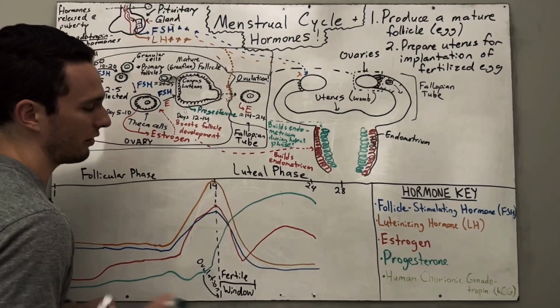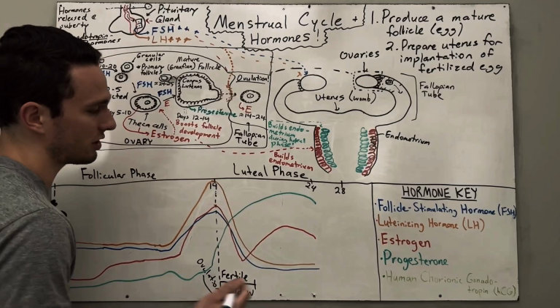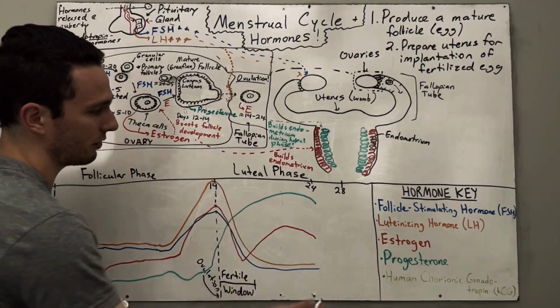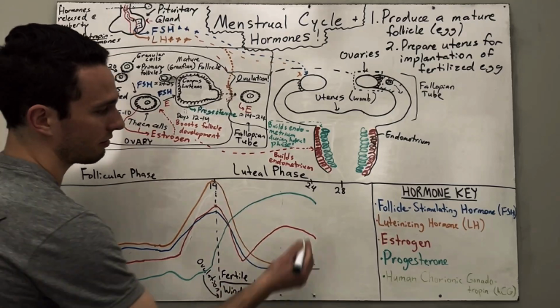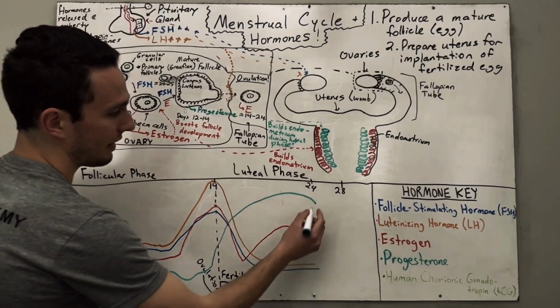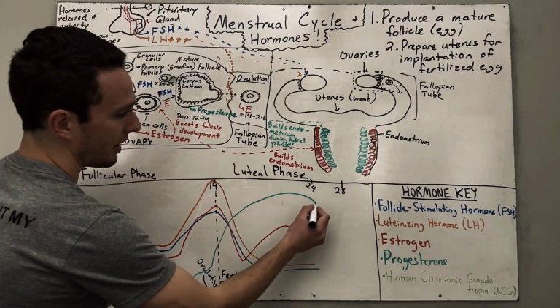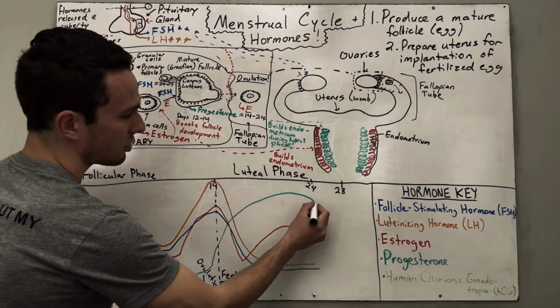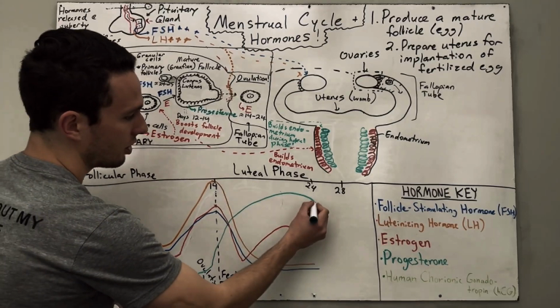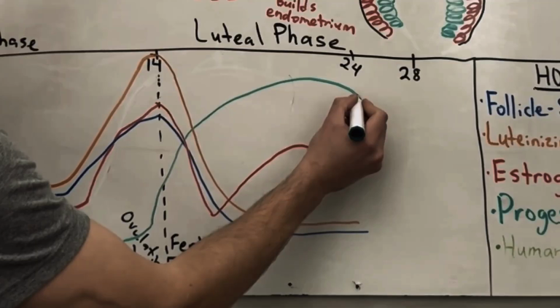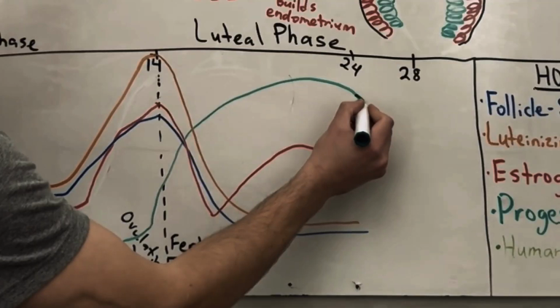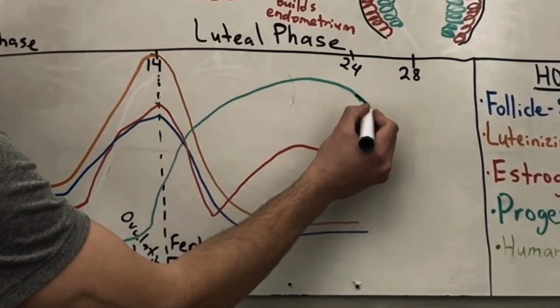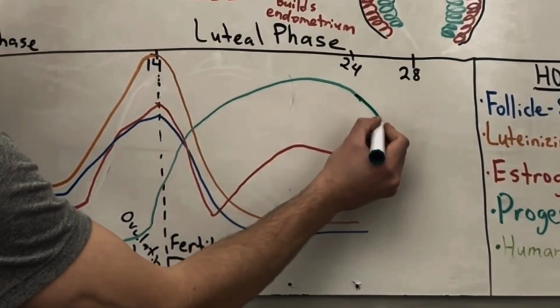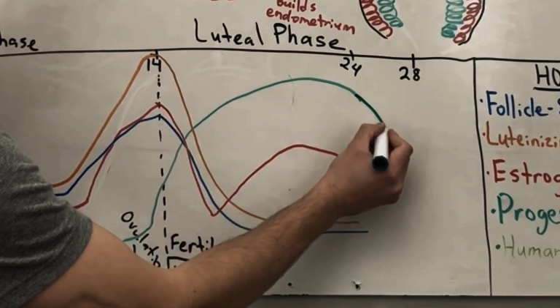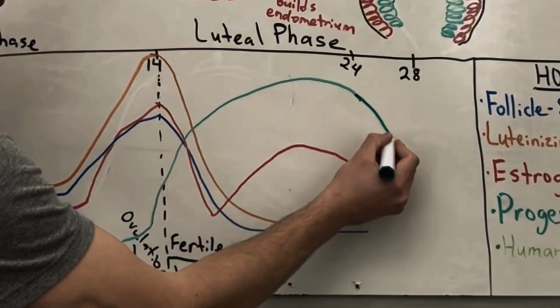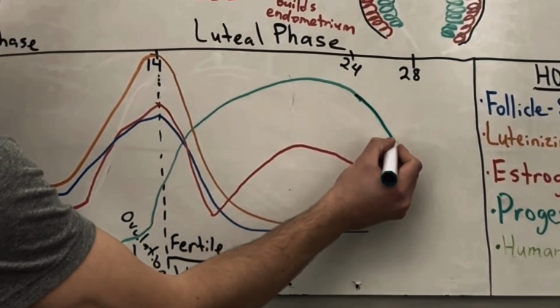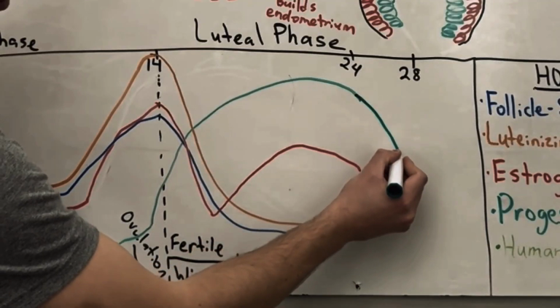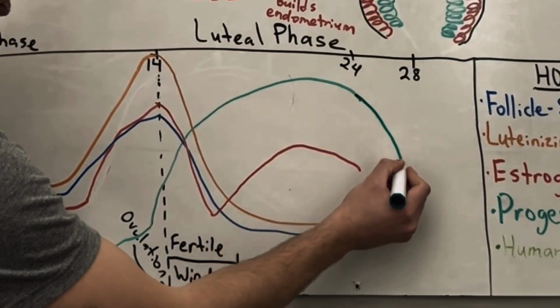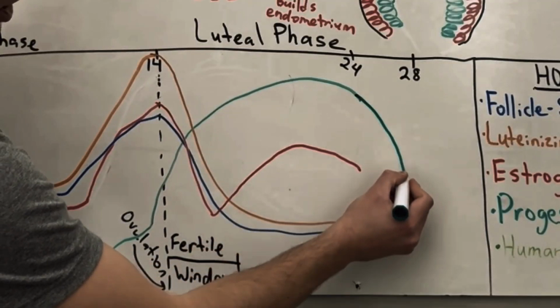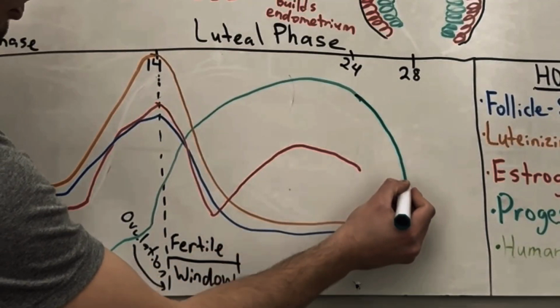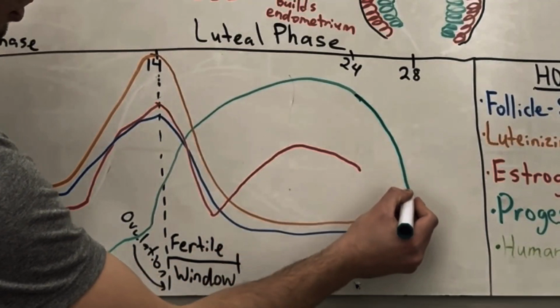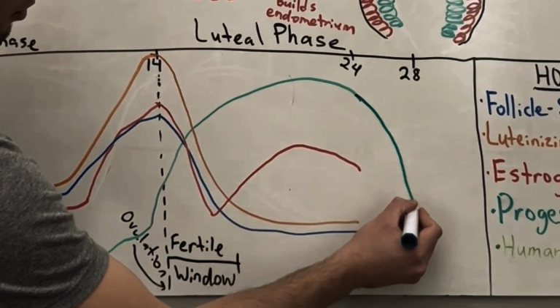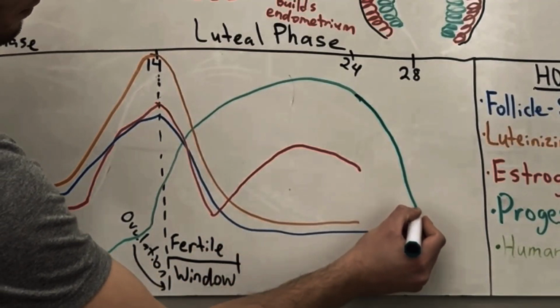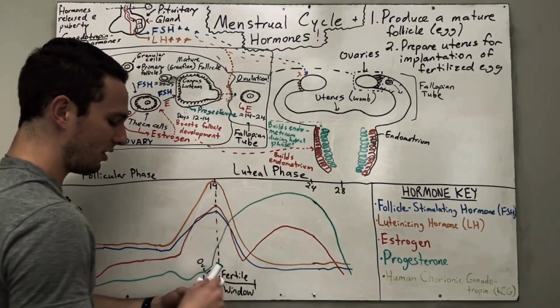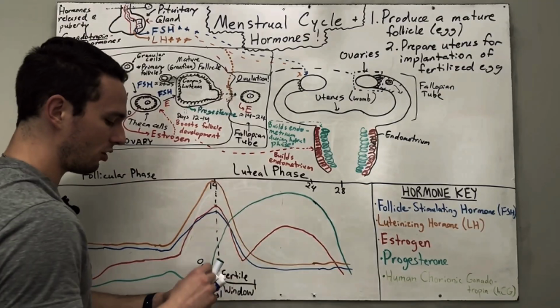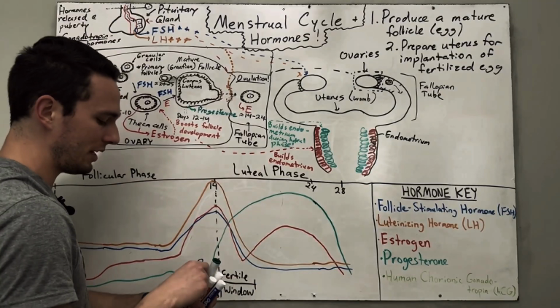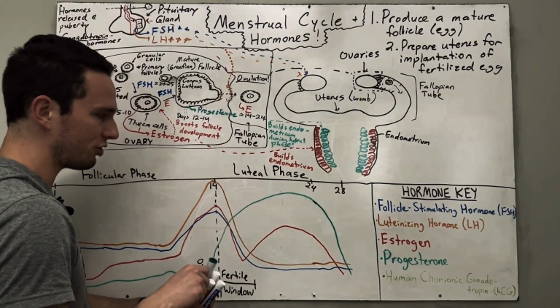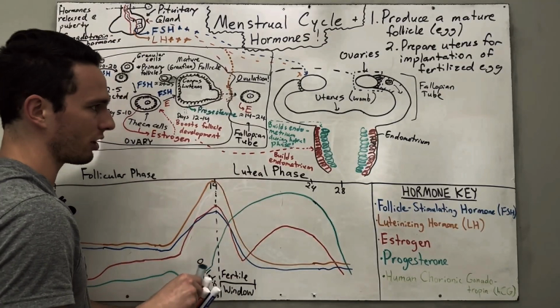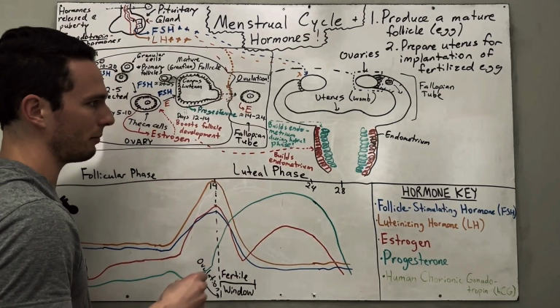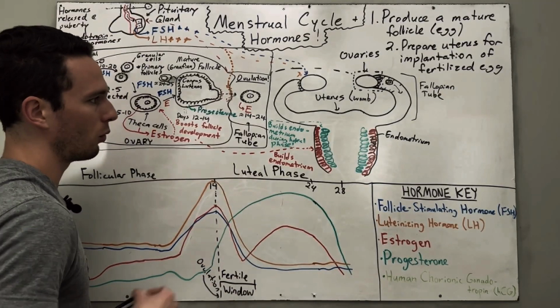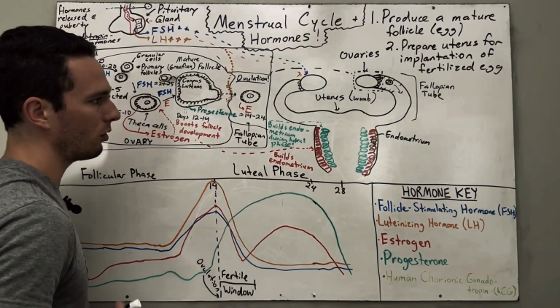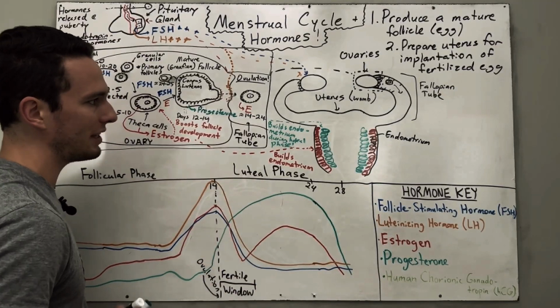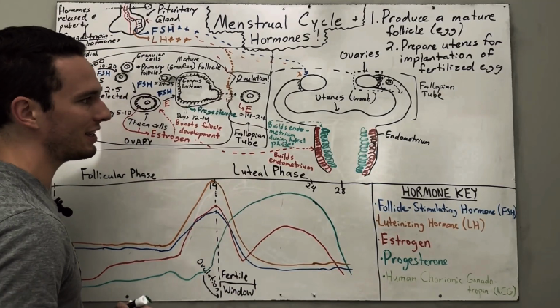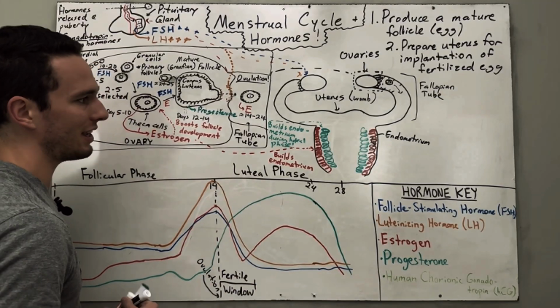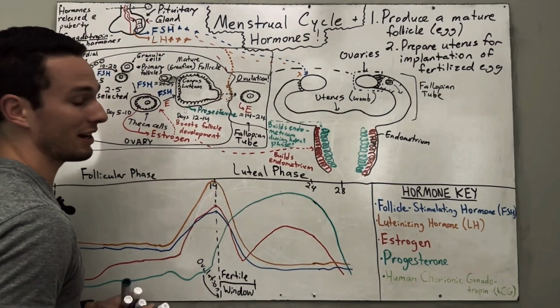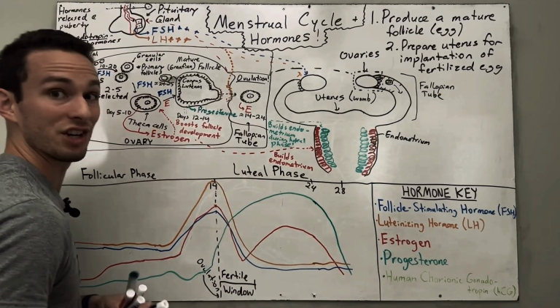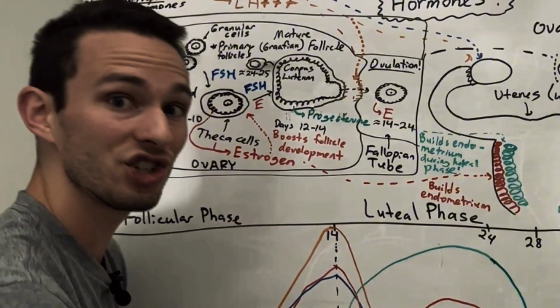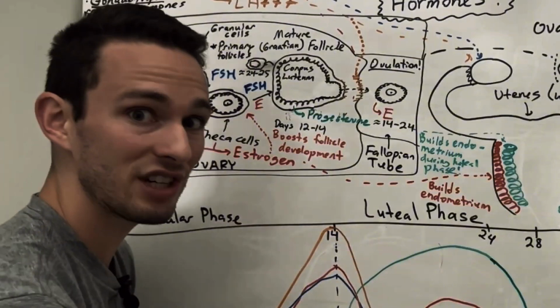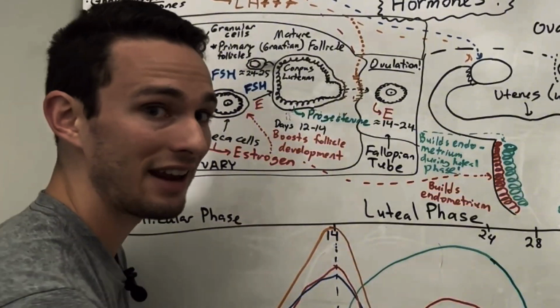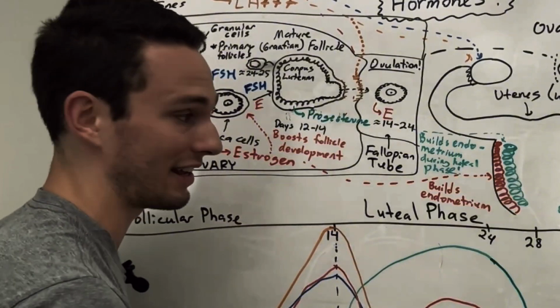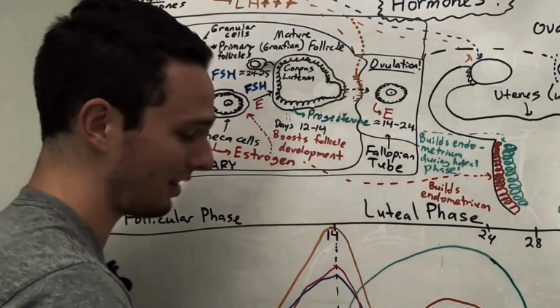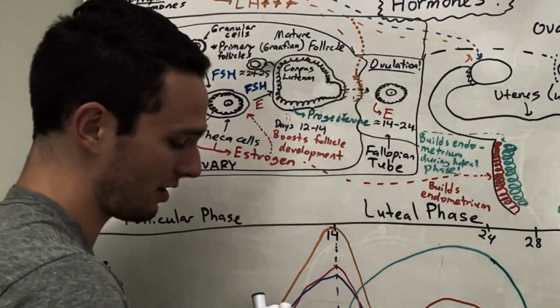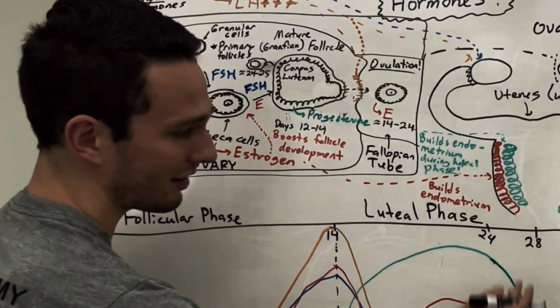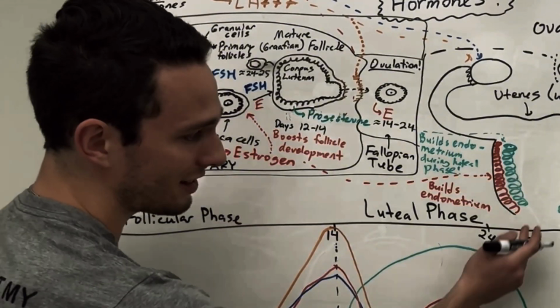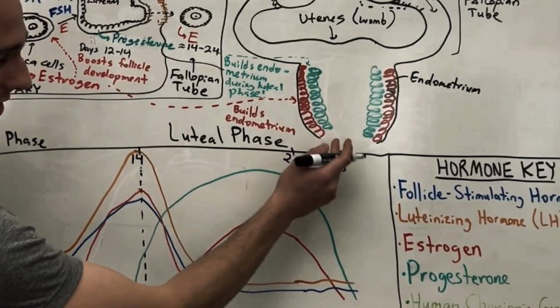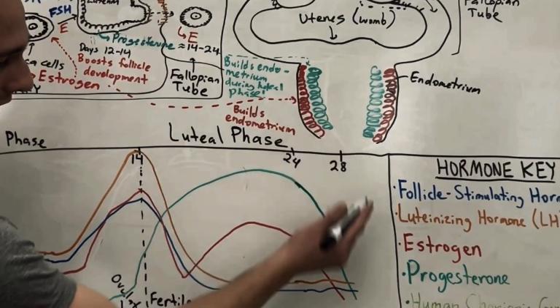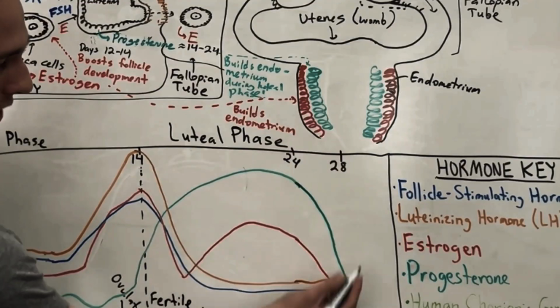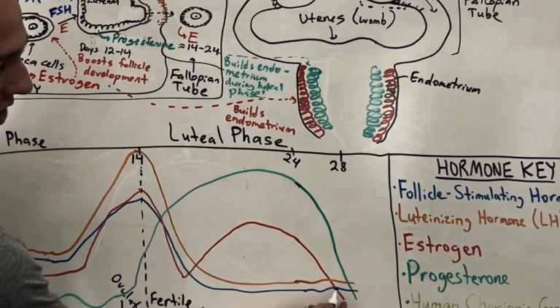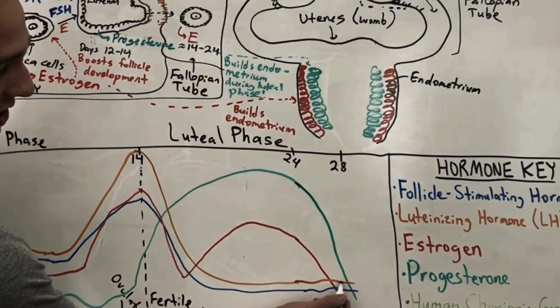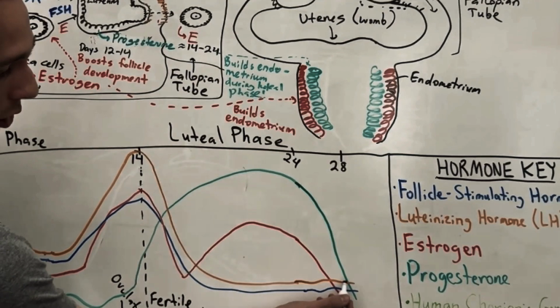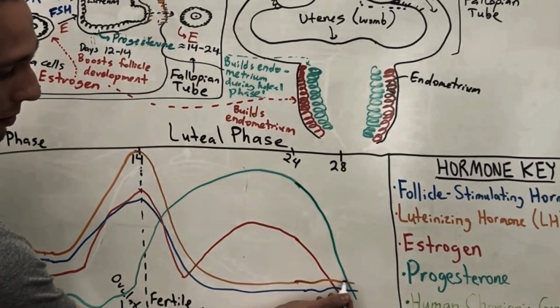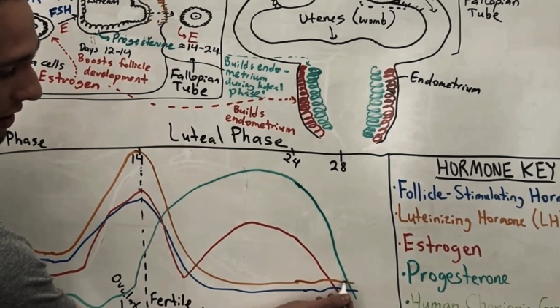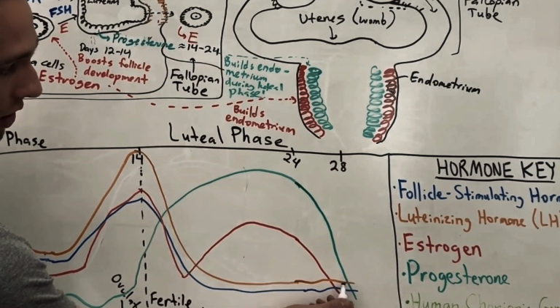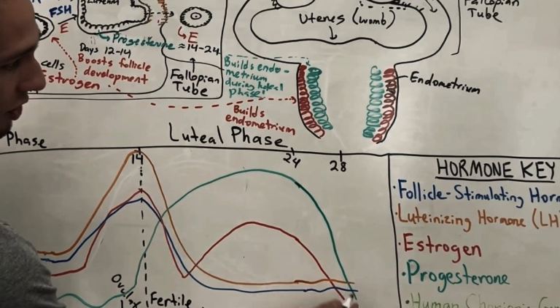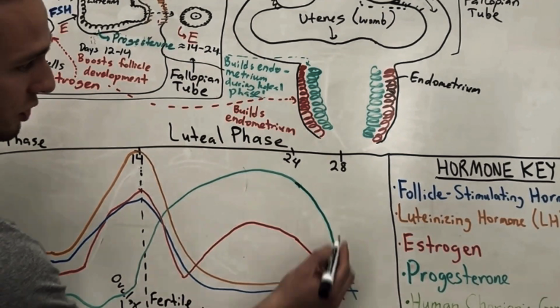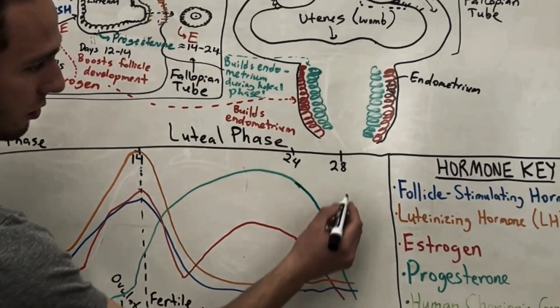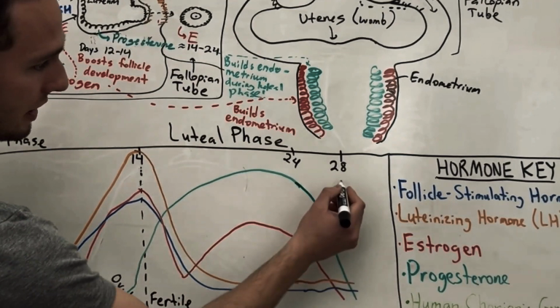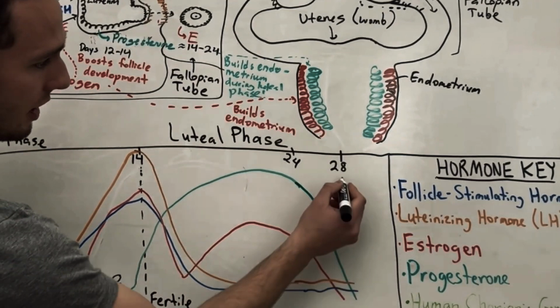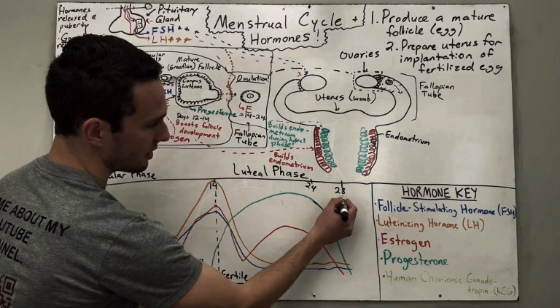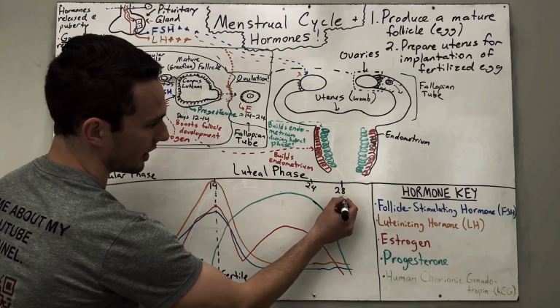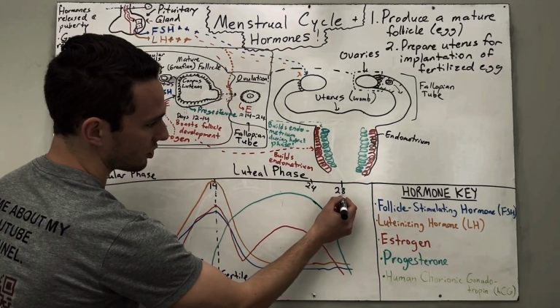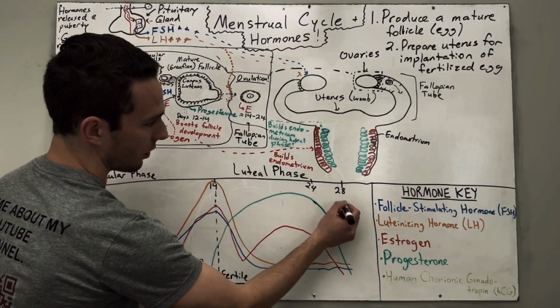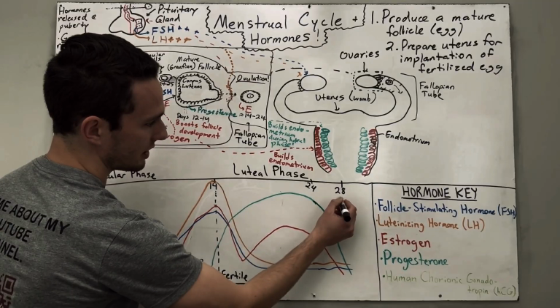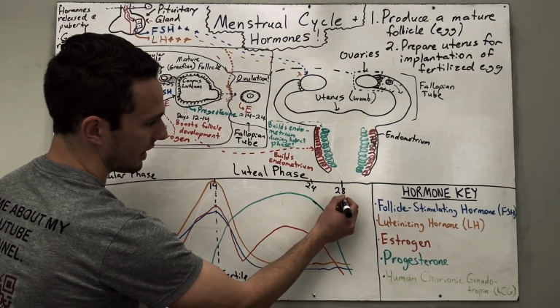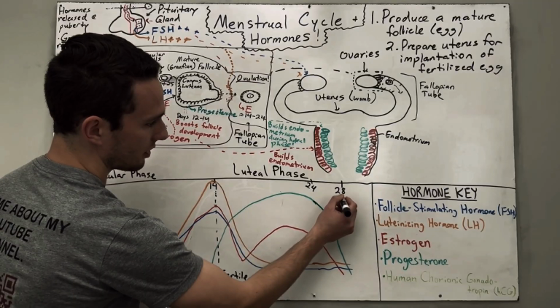A relatively fast drop in progesterone means the endometrium will begin shedding at the day at which it's going to be the lowest, which will be day 28.